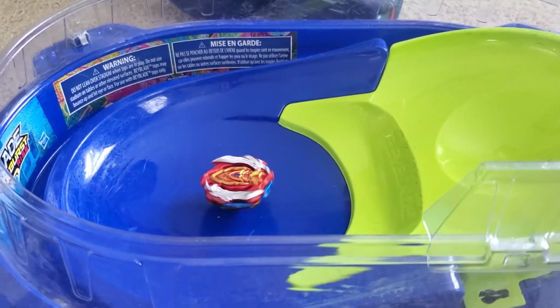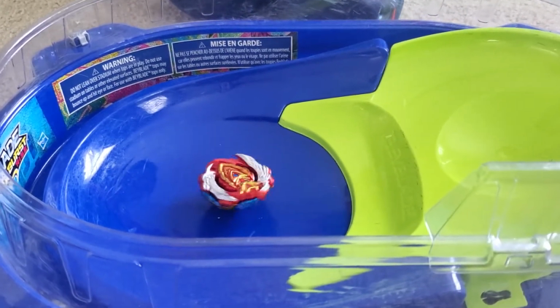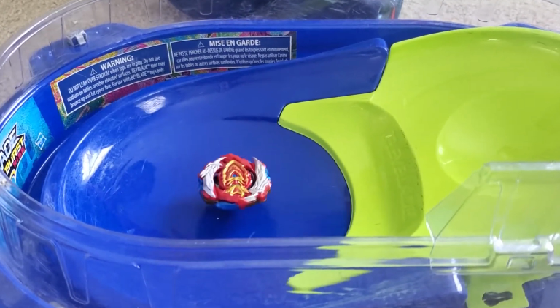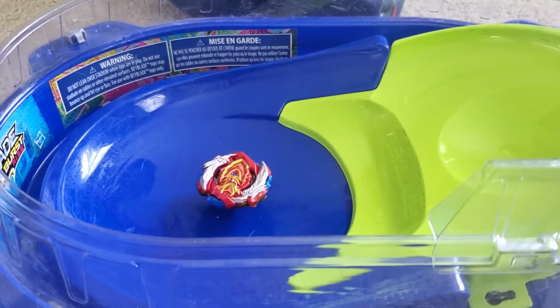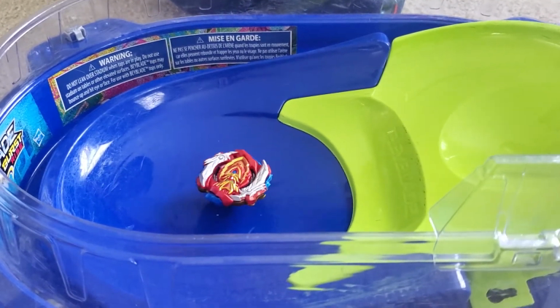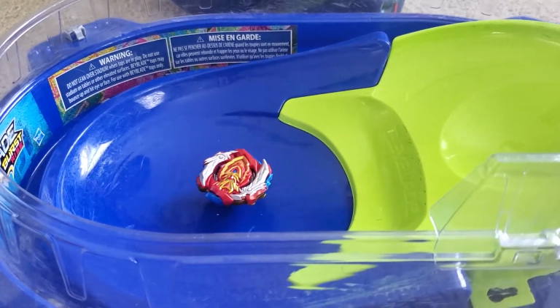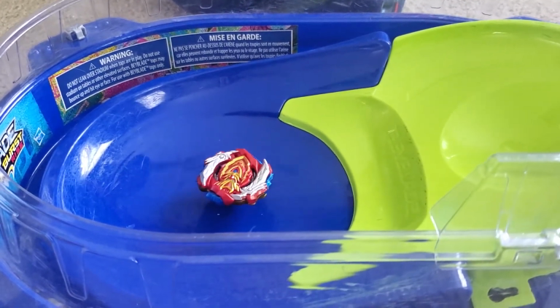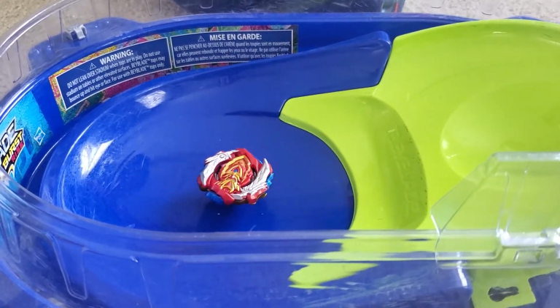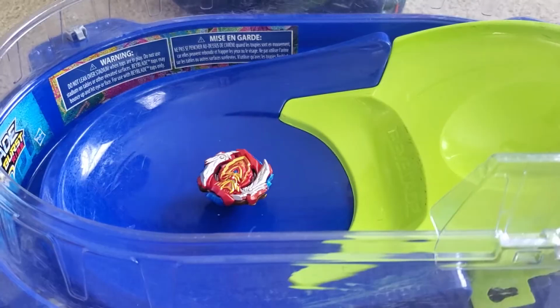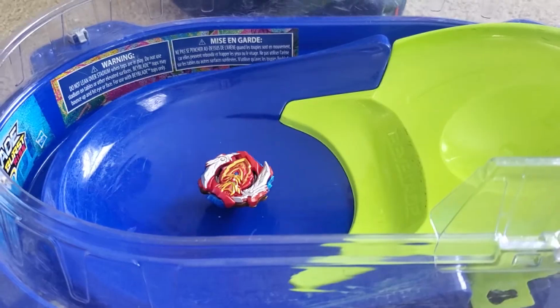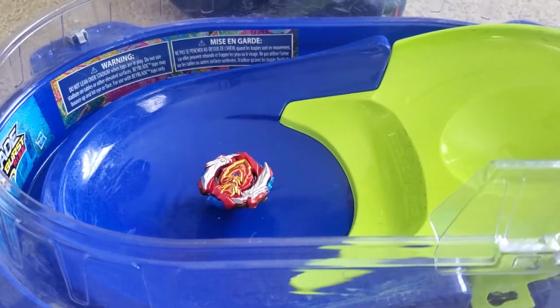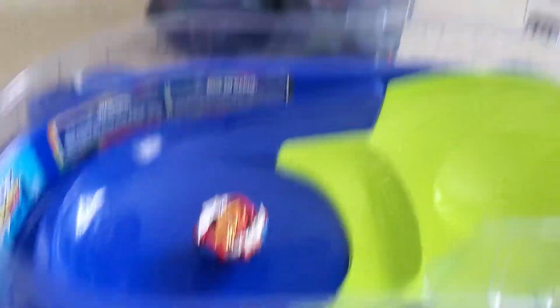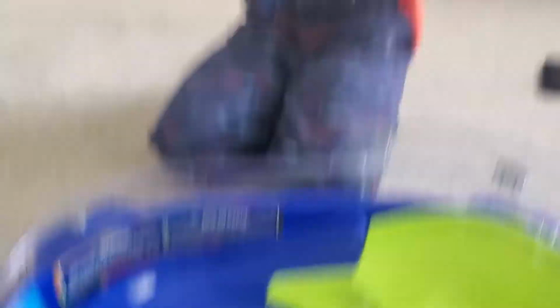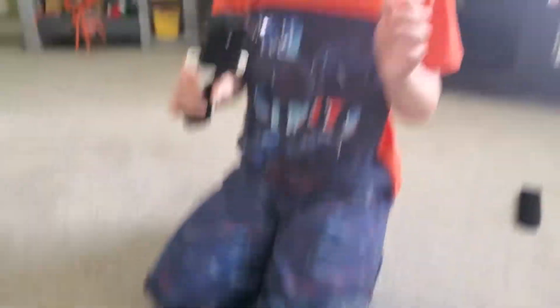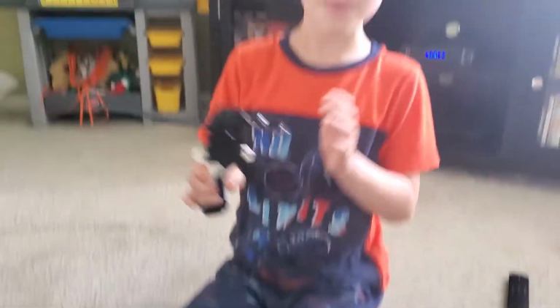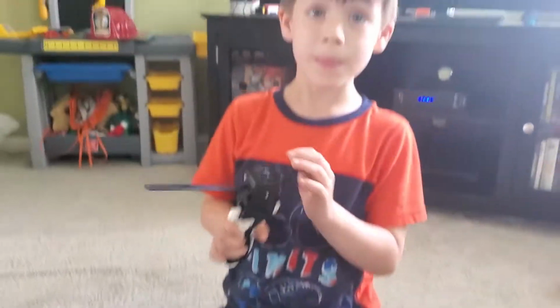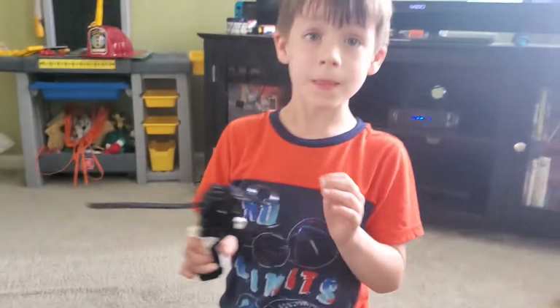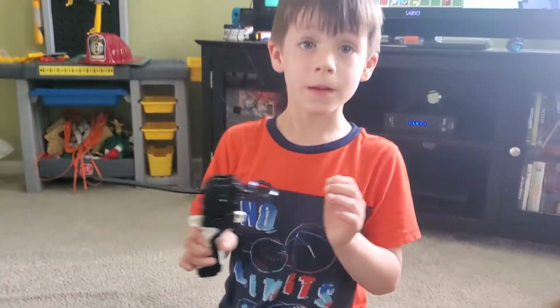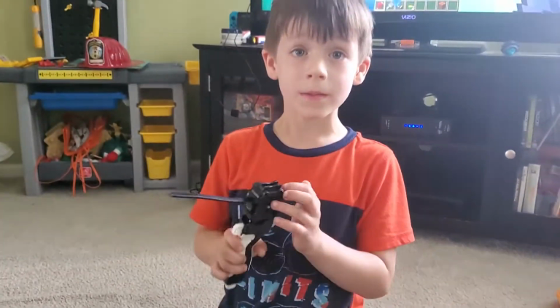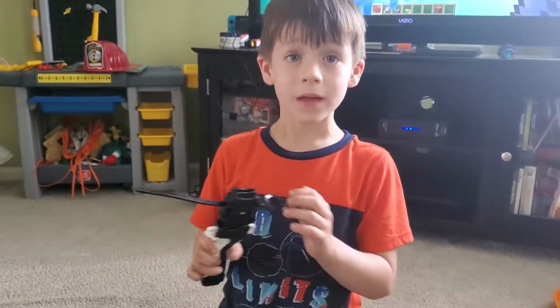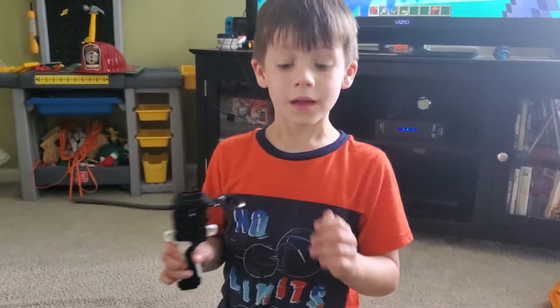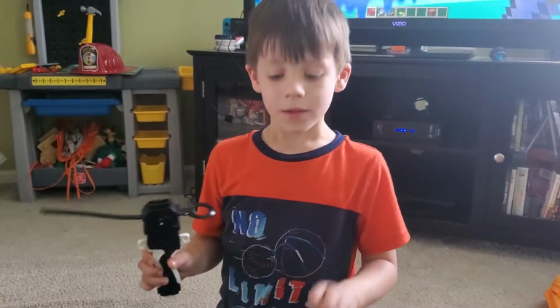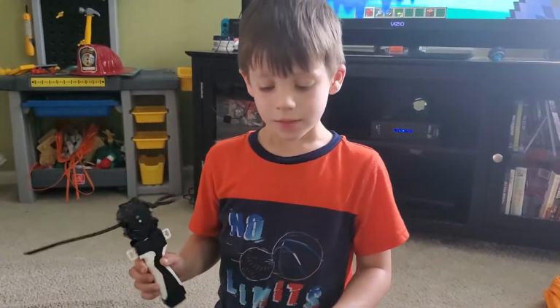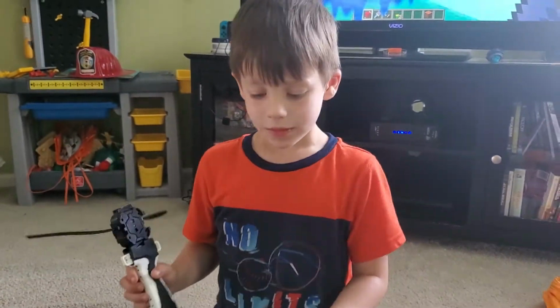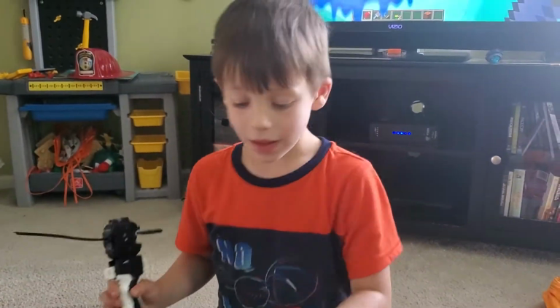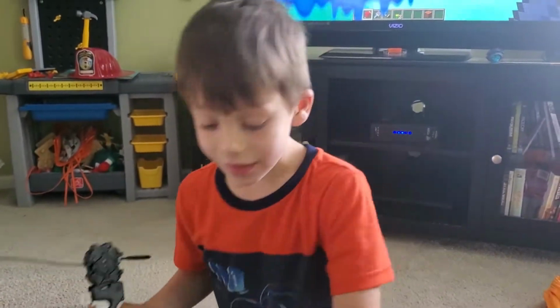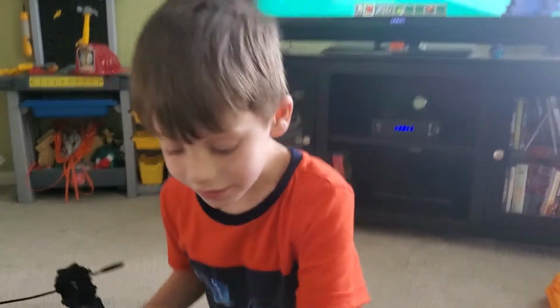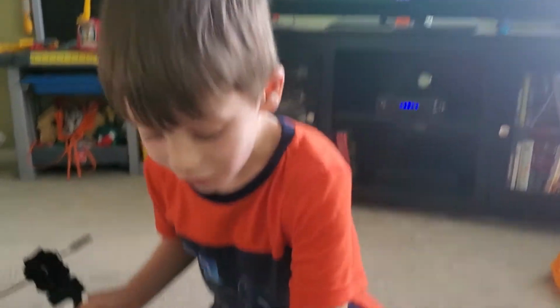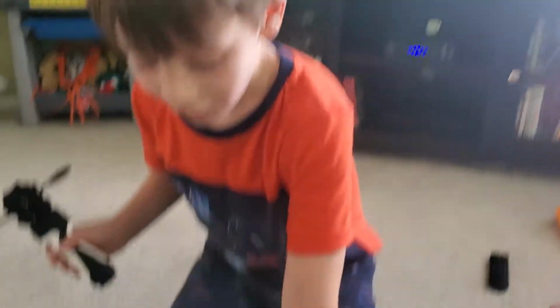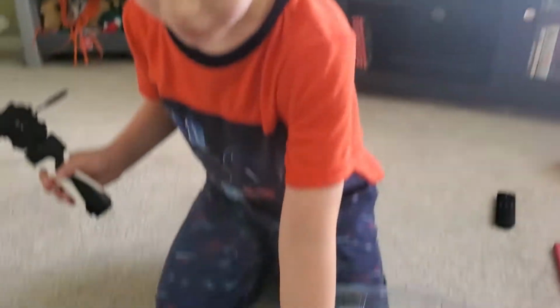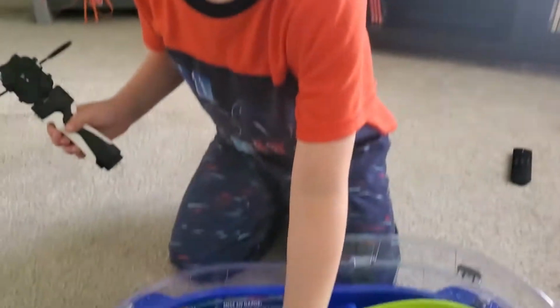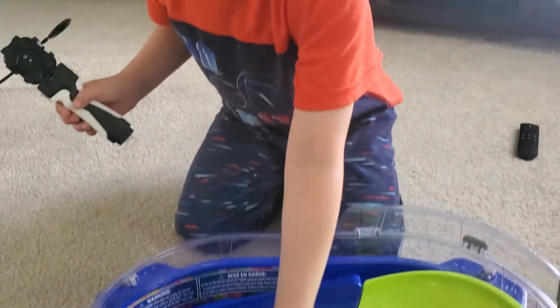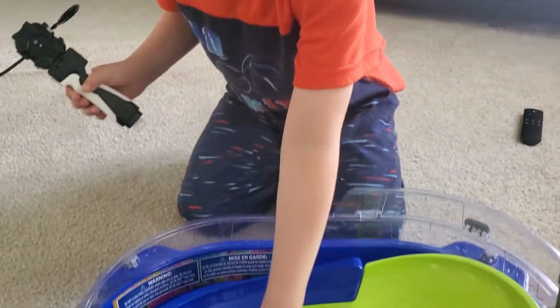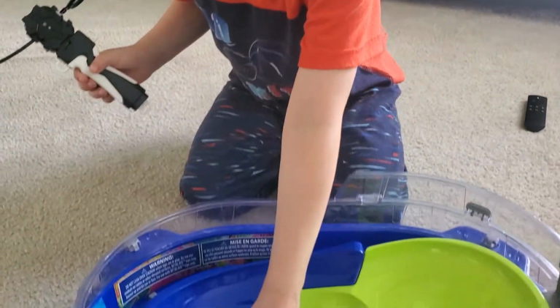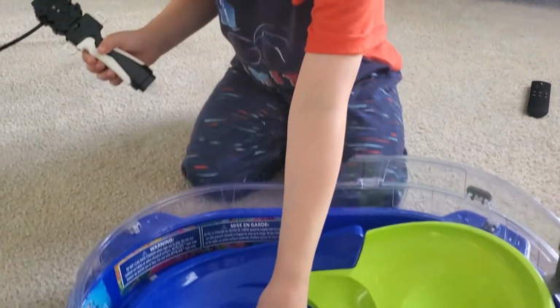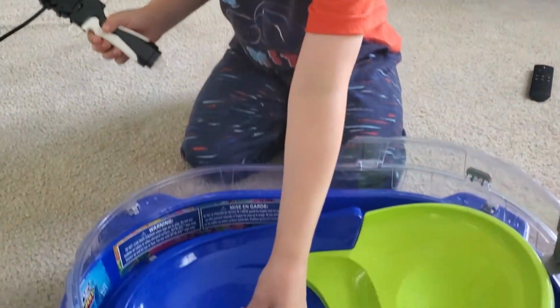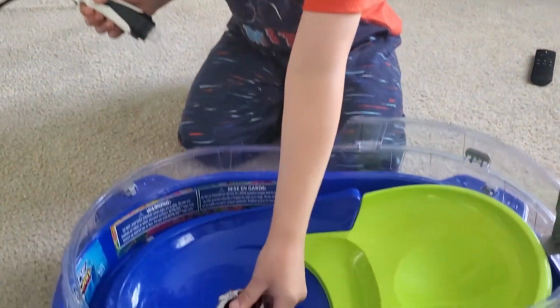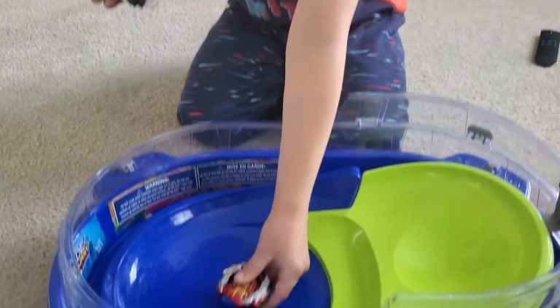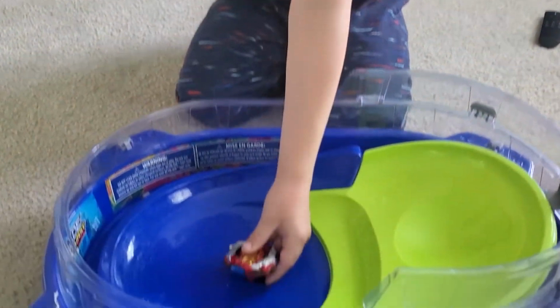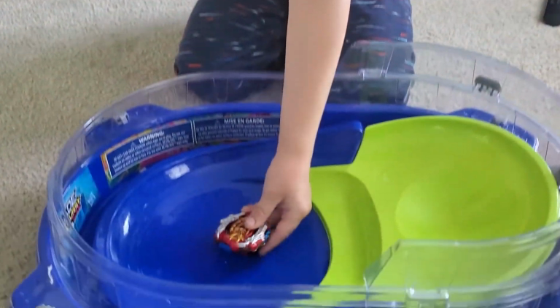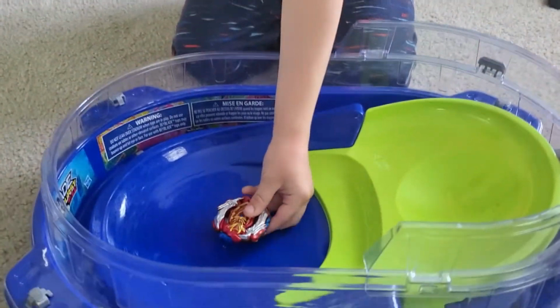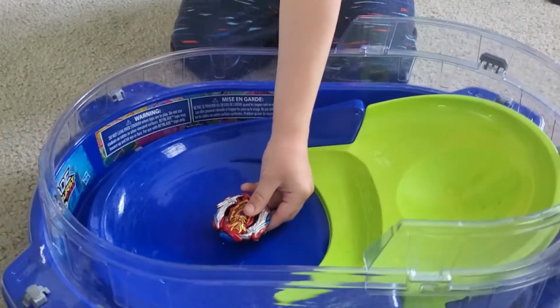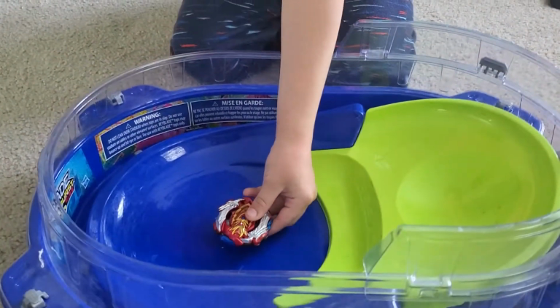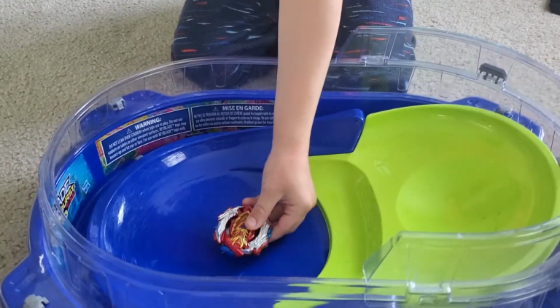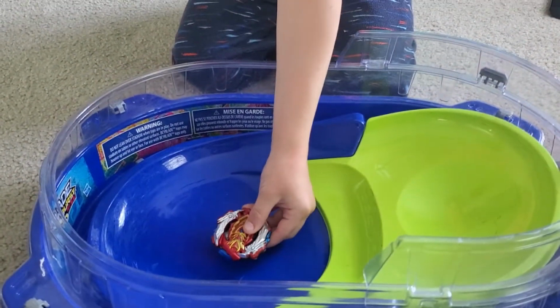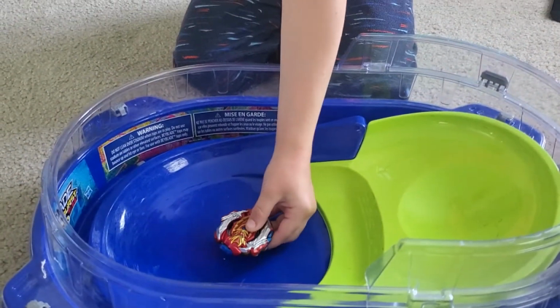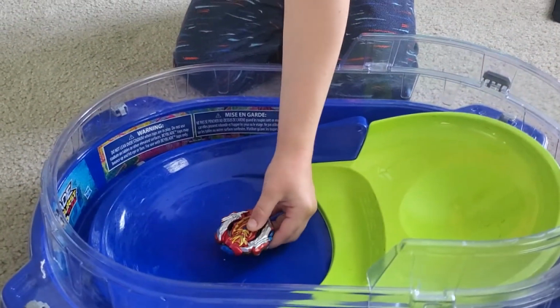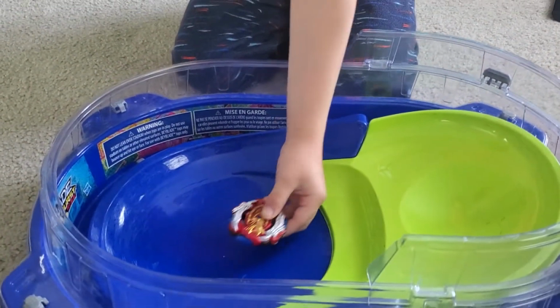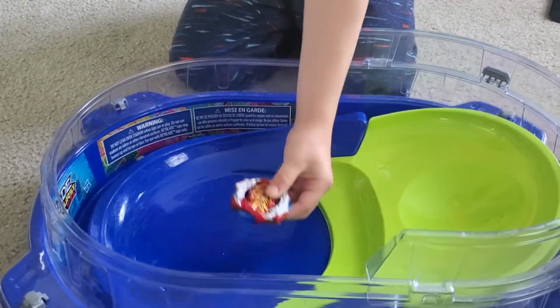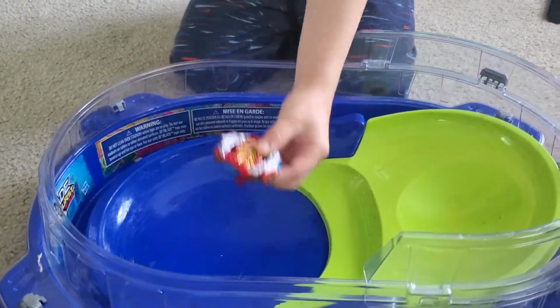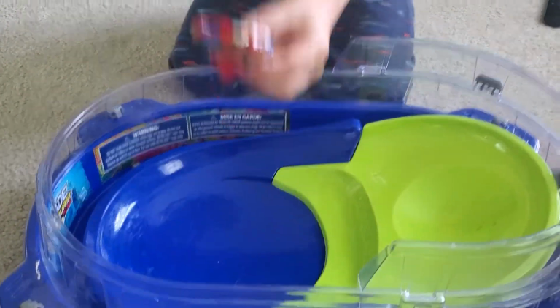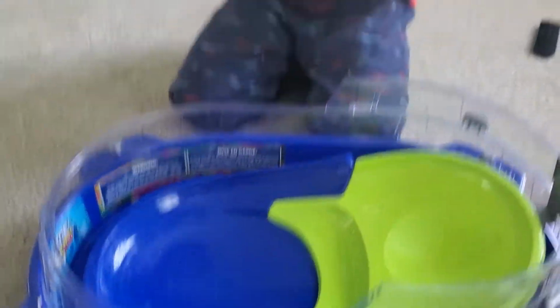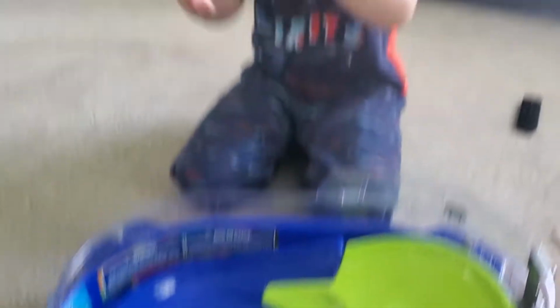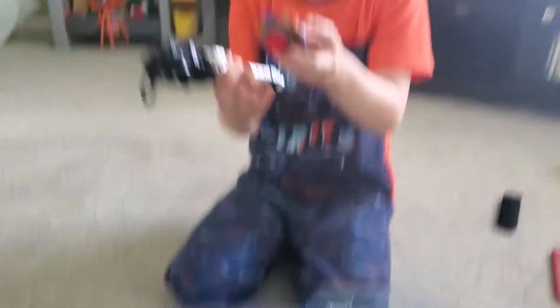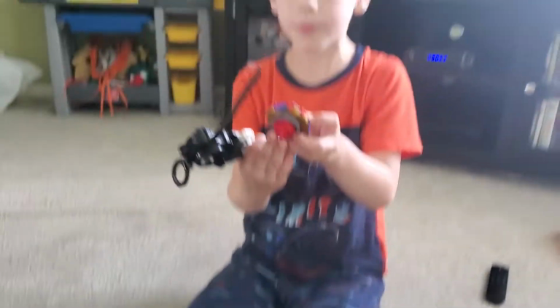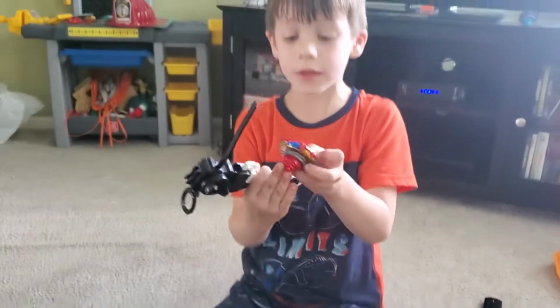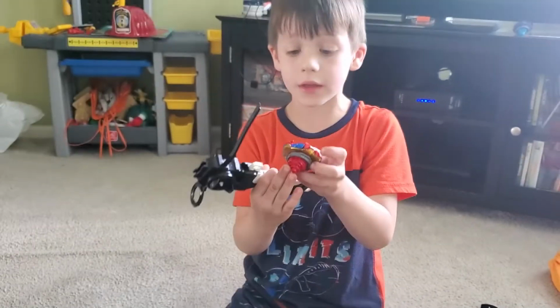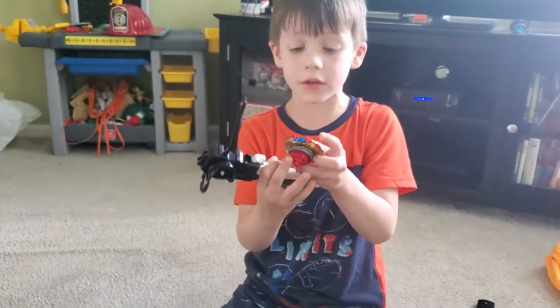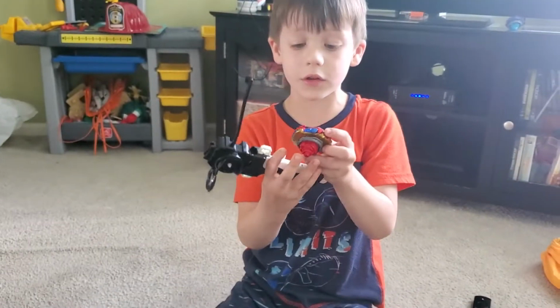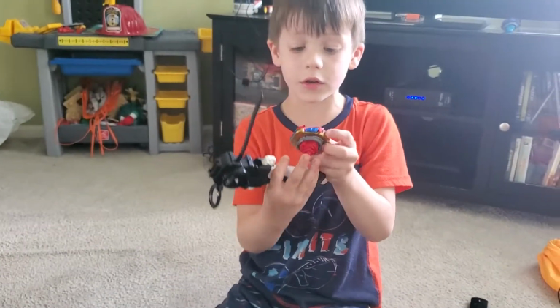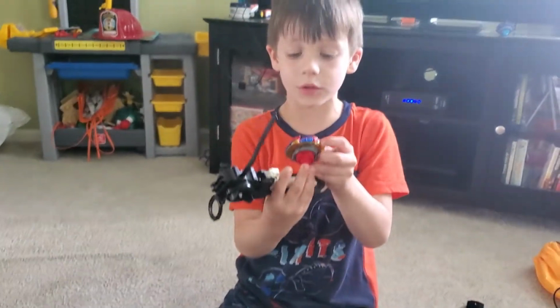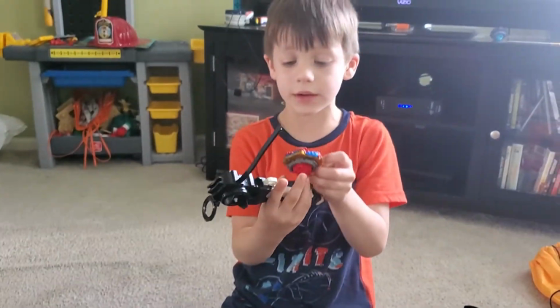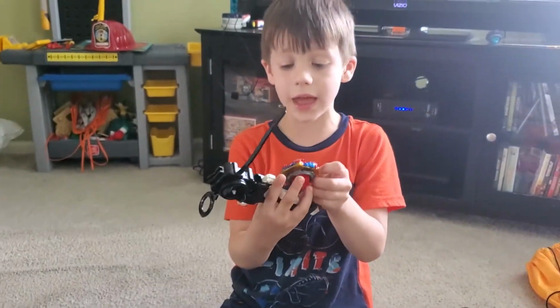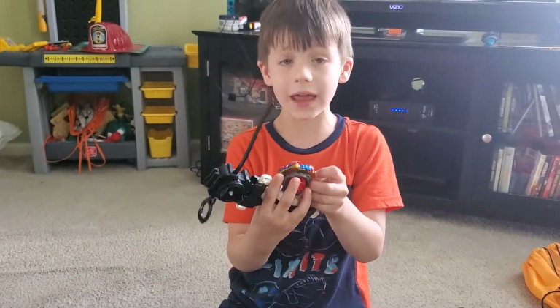And there we go! That's awesome, huh? And then you can pick it up, and then you can do it again.